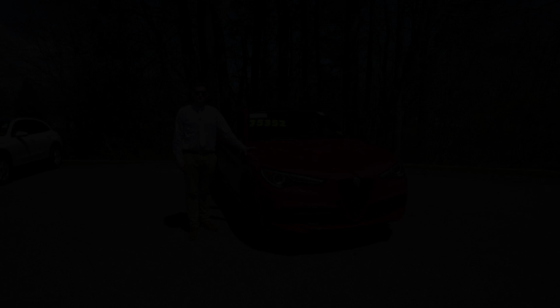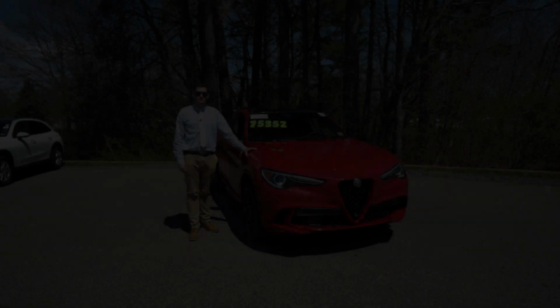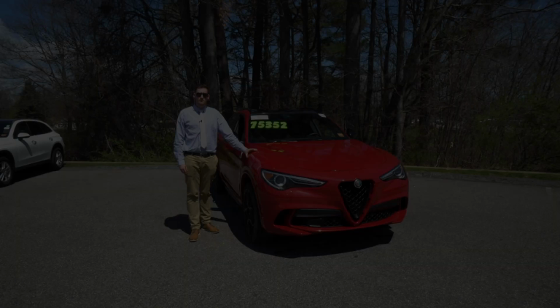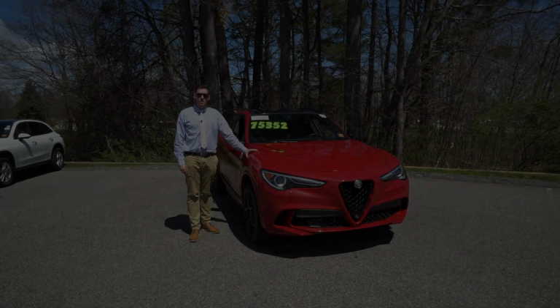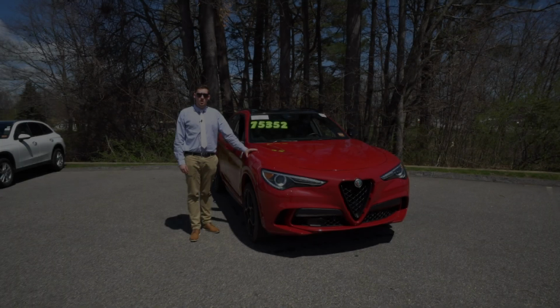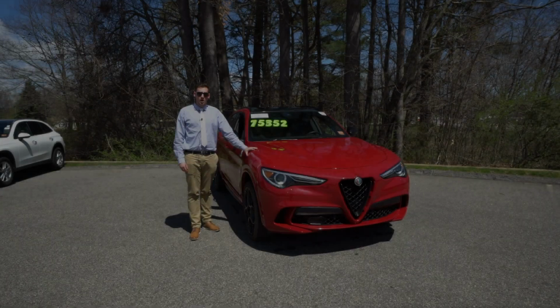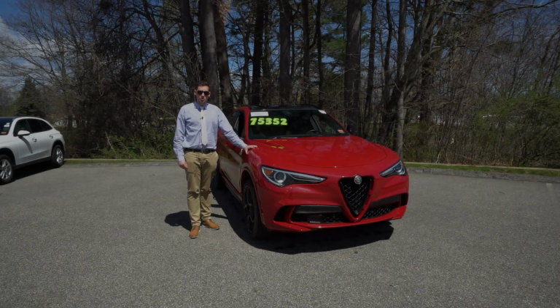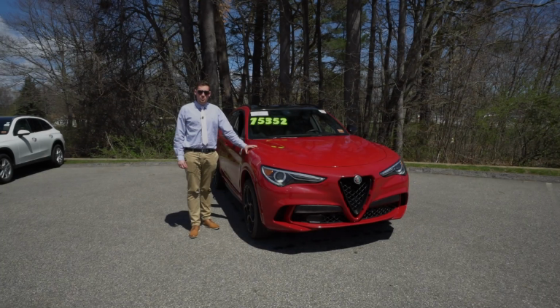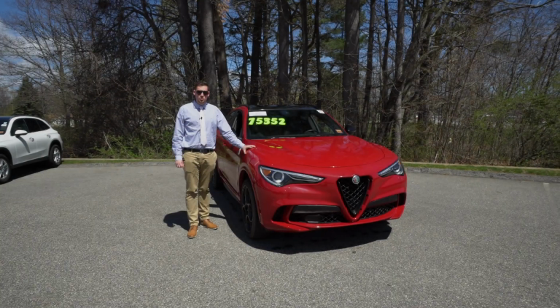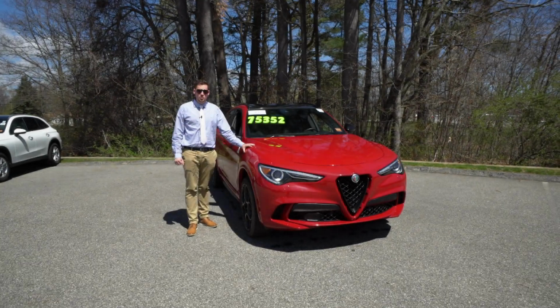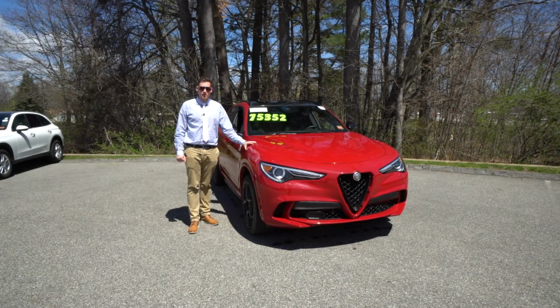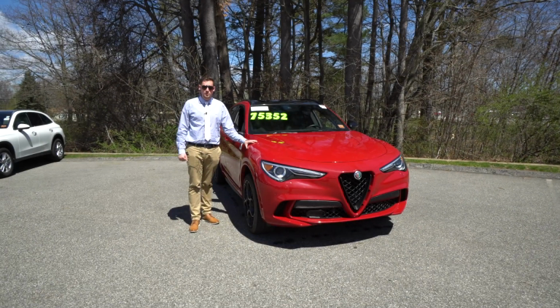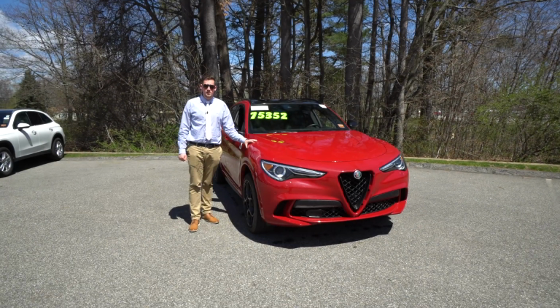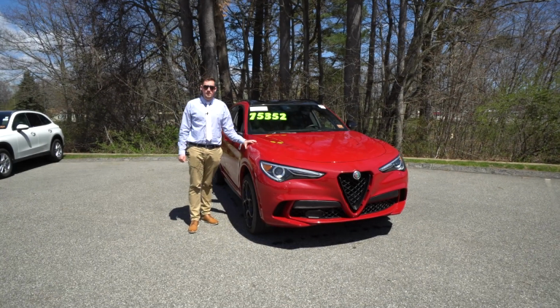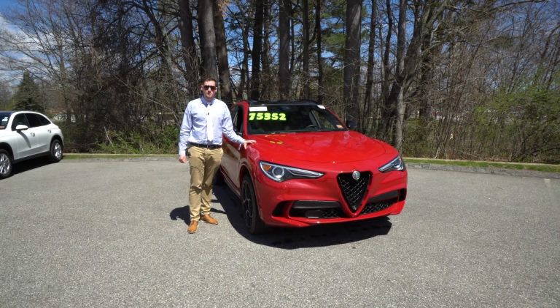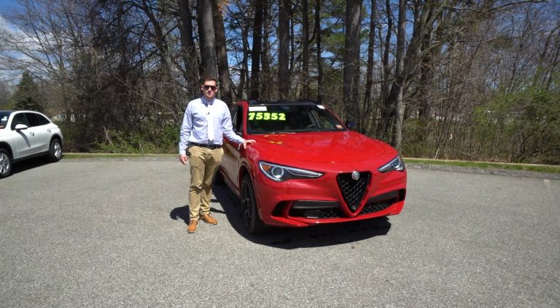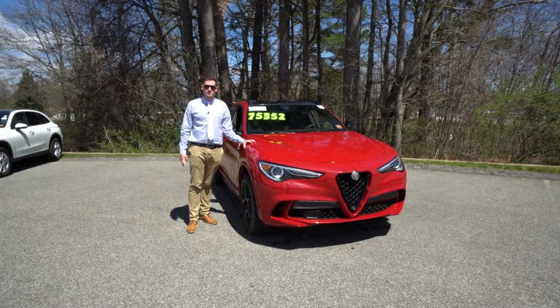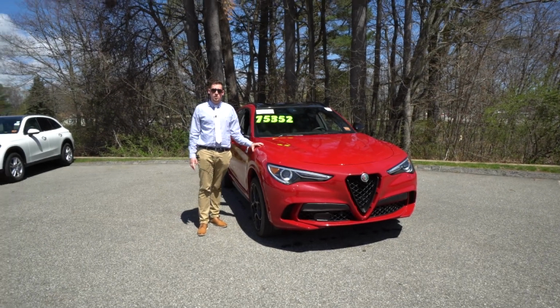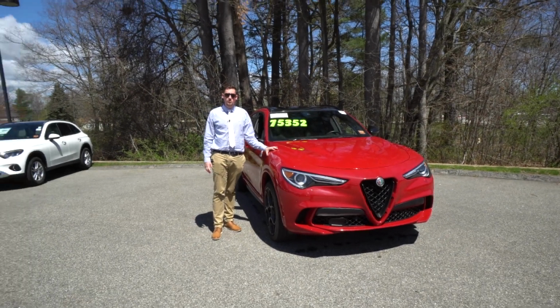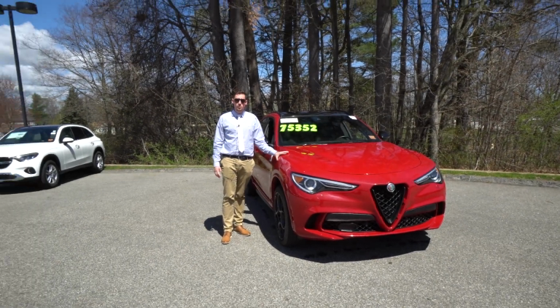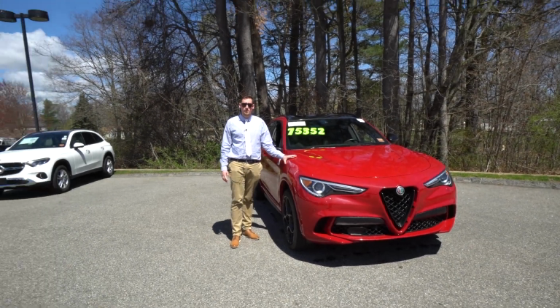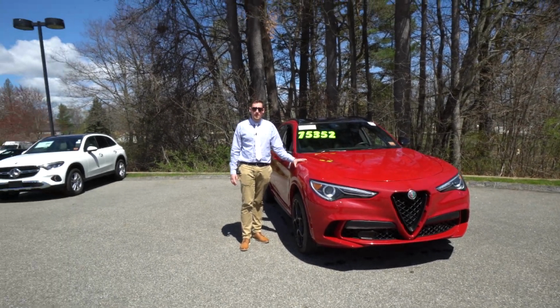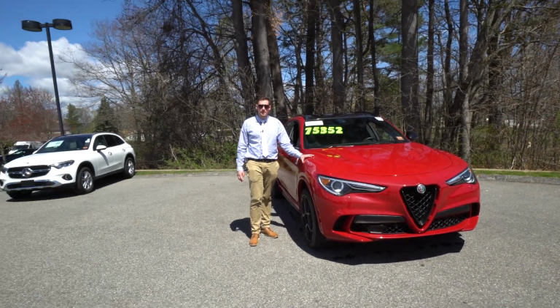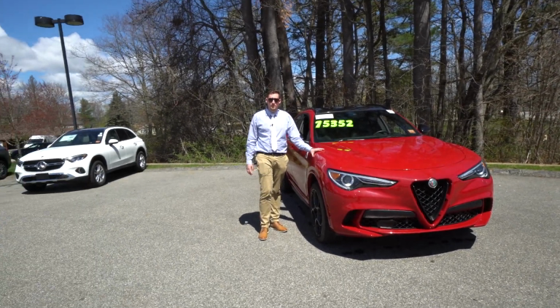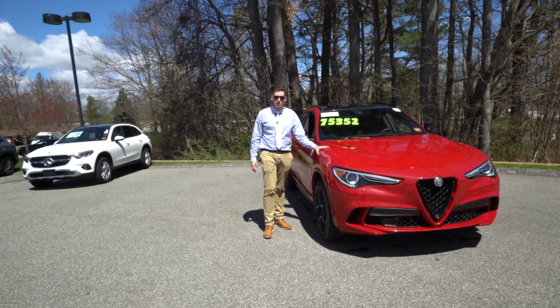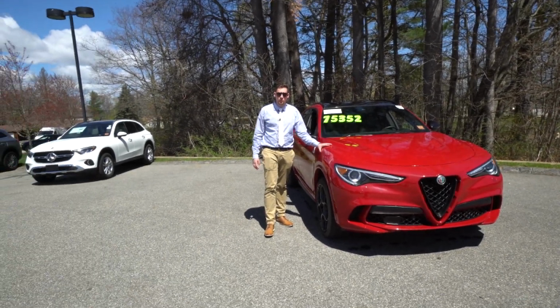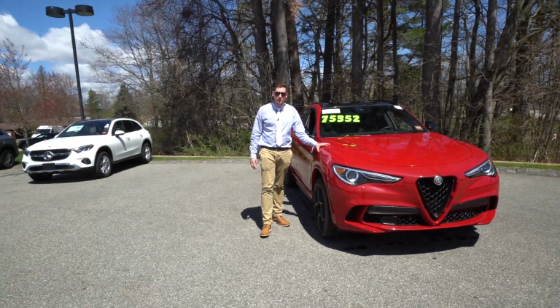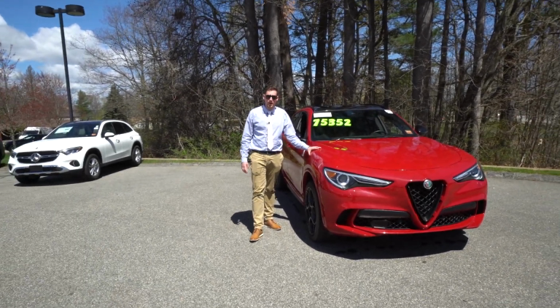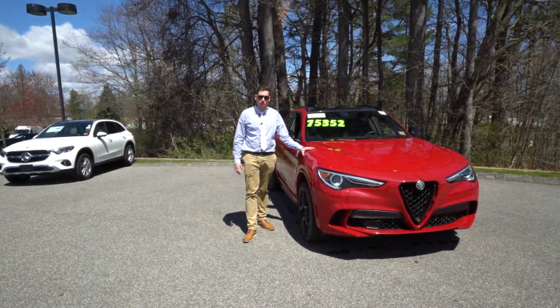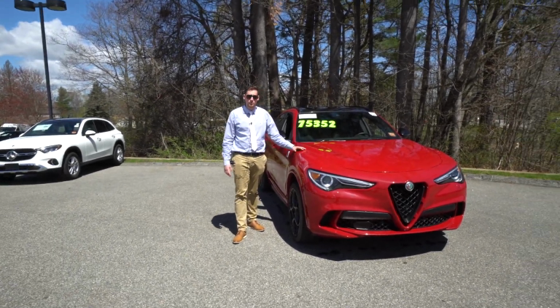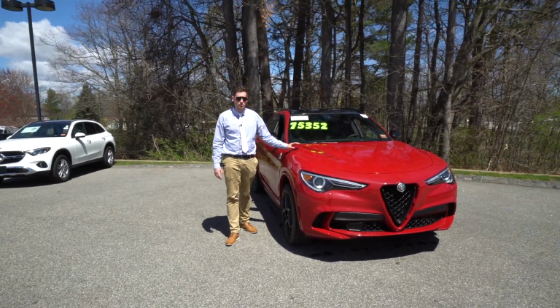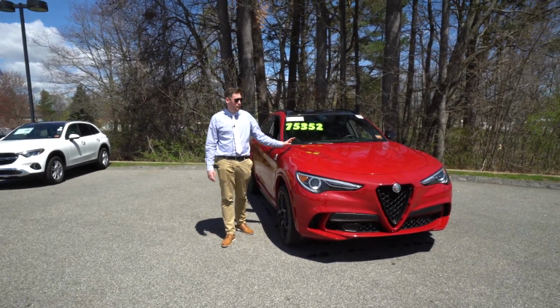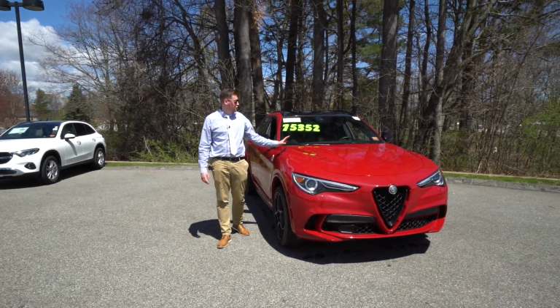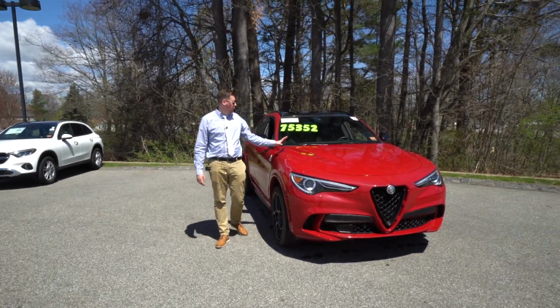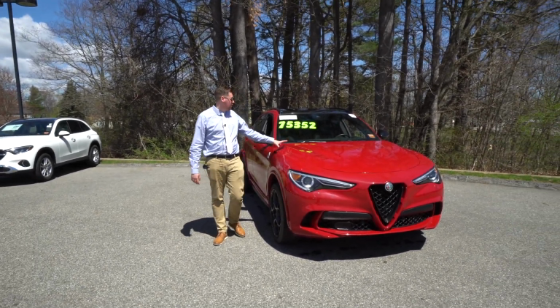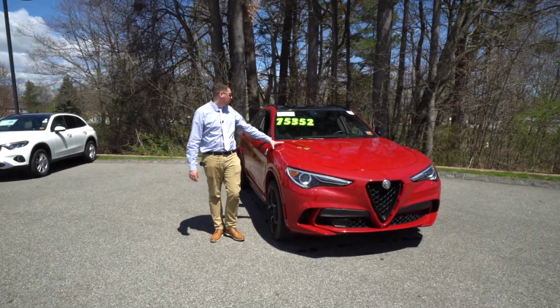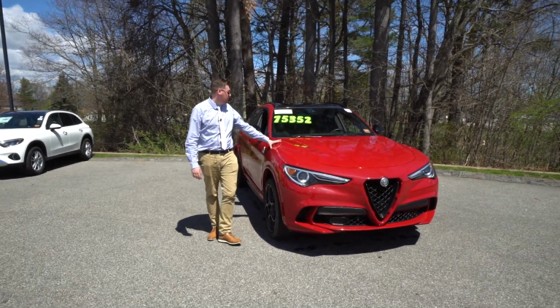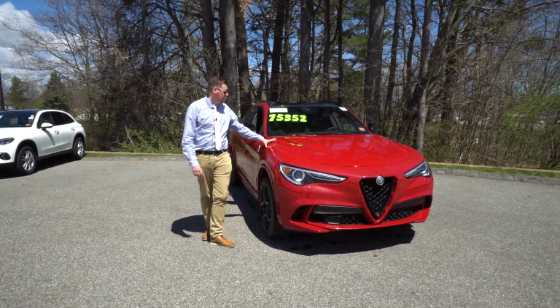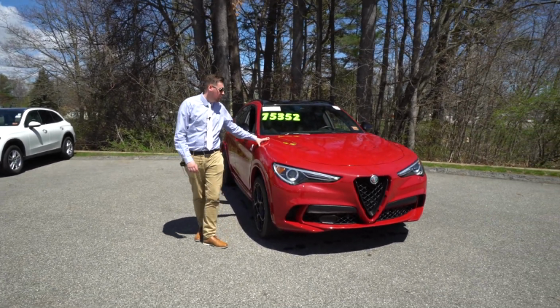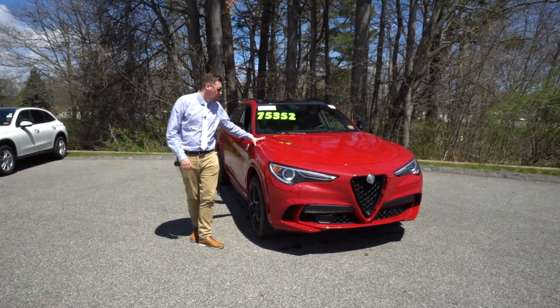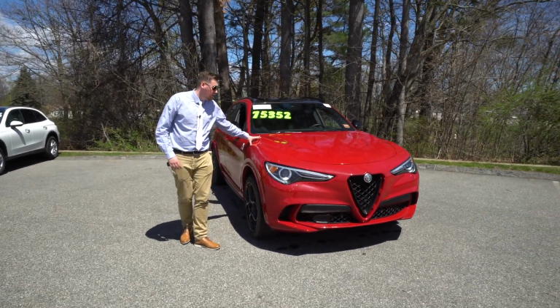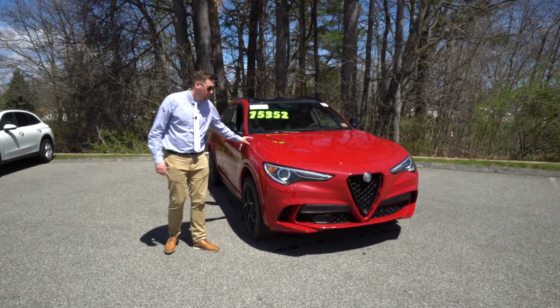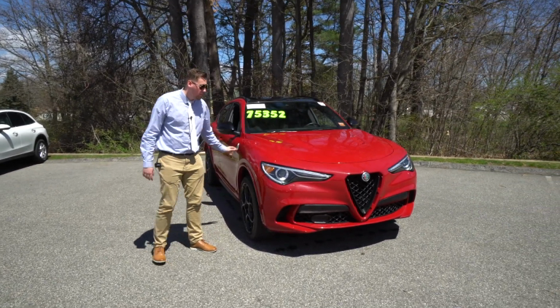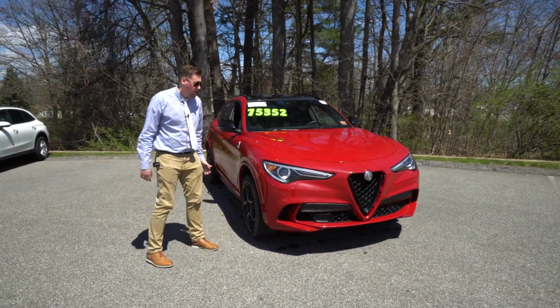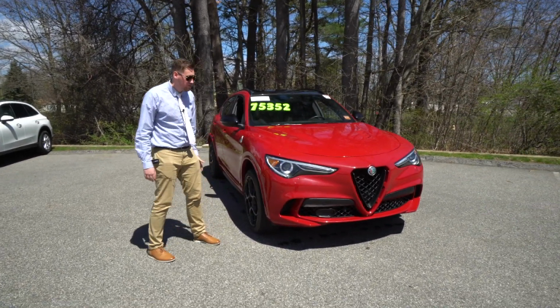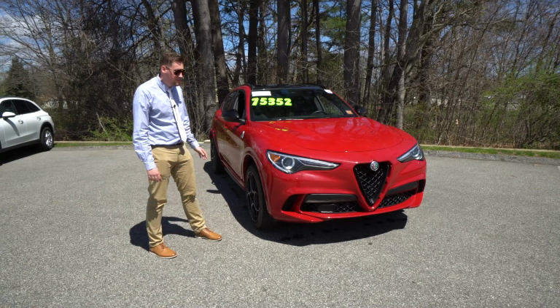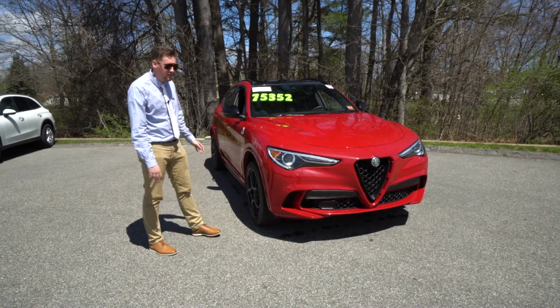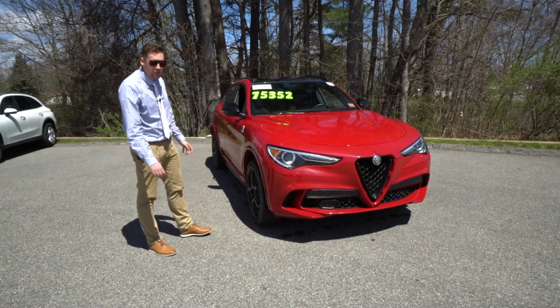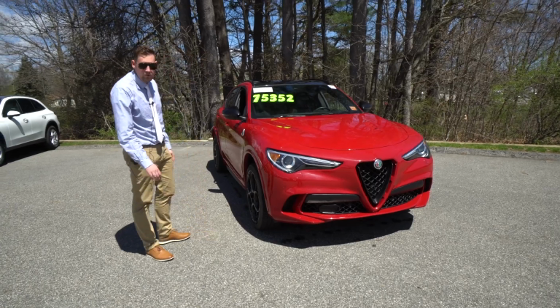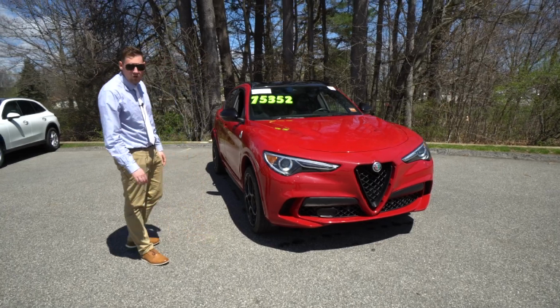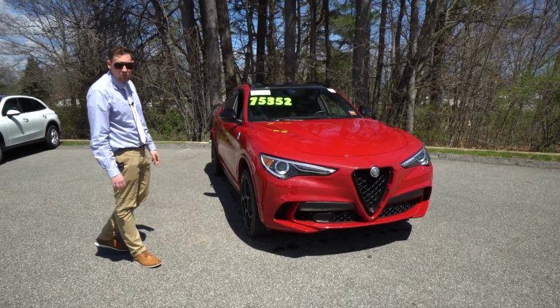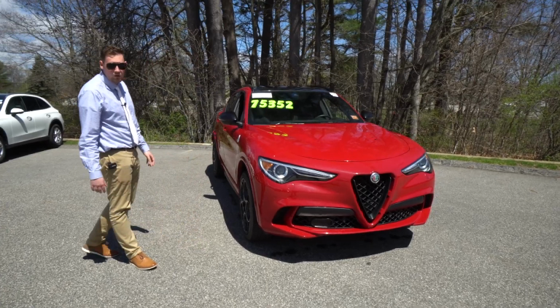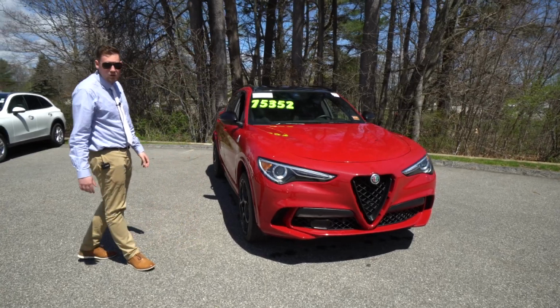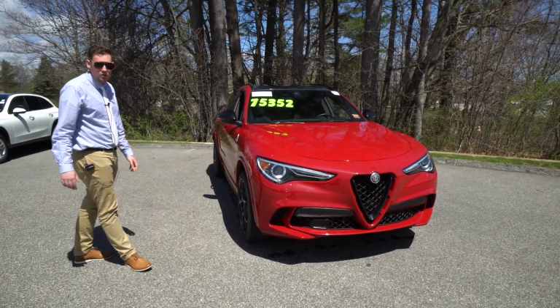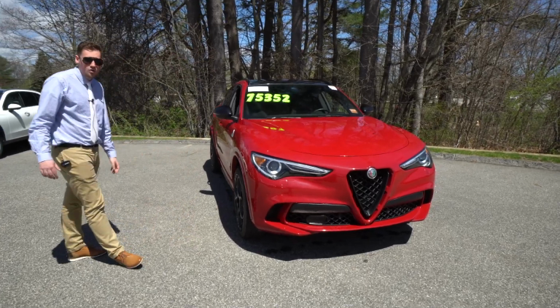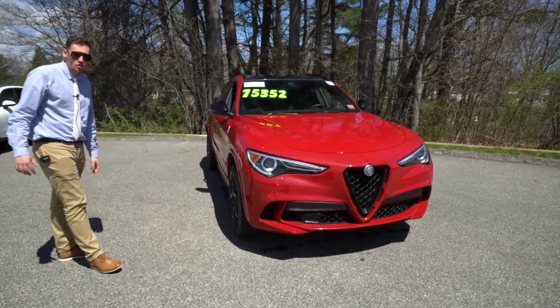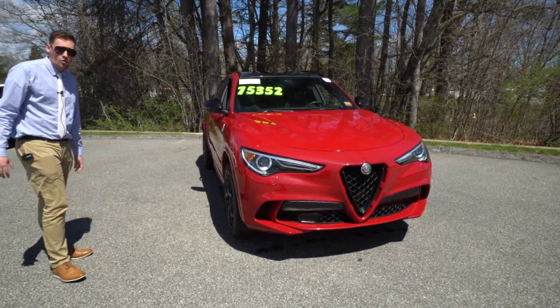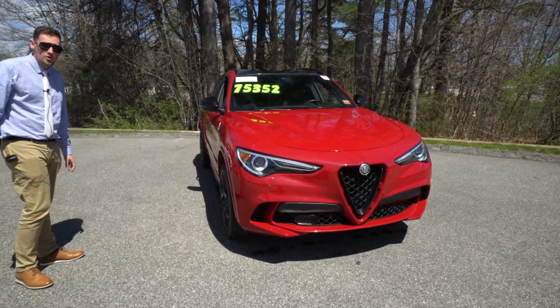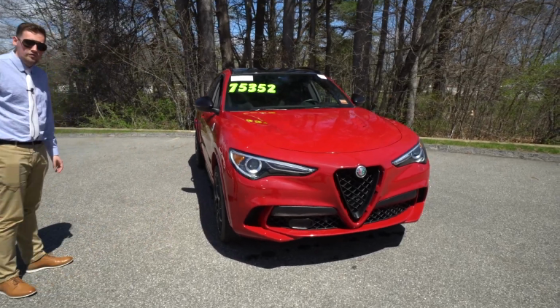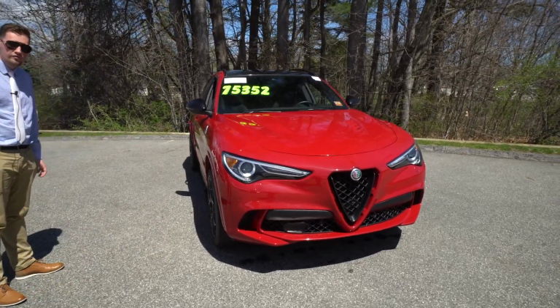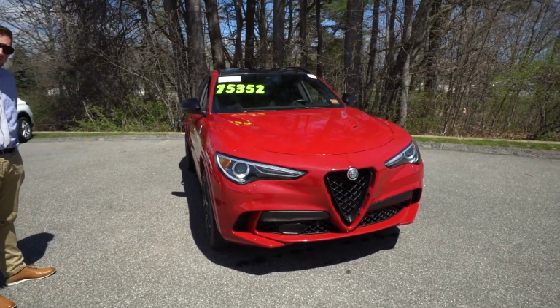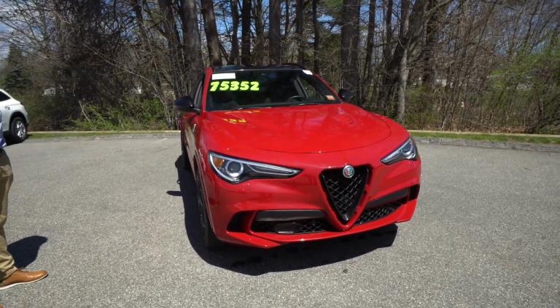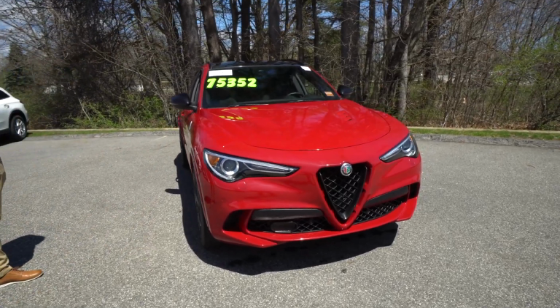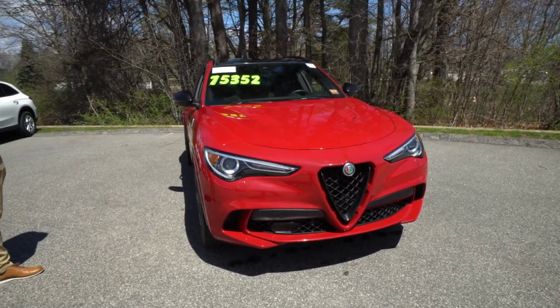Hello, this is Christian at Mercedes-Benz of Scarborough, Maine. I'm here with our beautiful 2022 Alfa Romeo Stelvio Quadrifoglio.